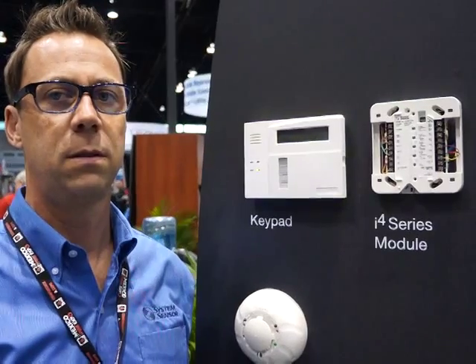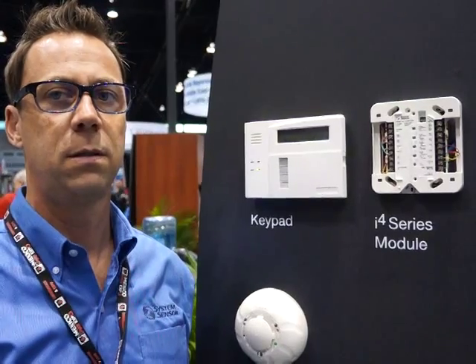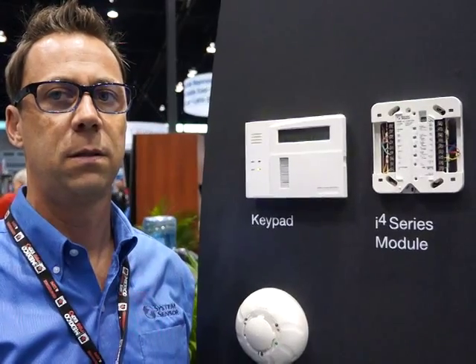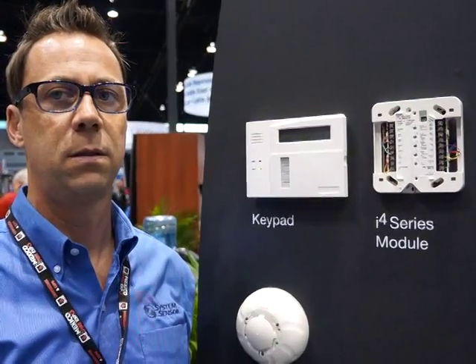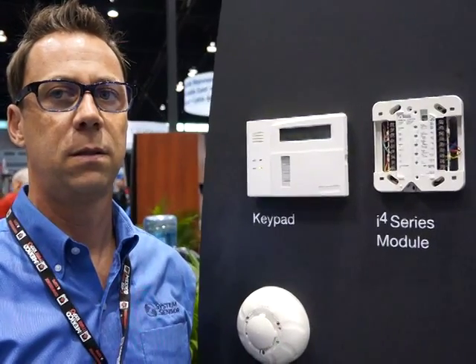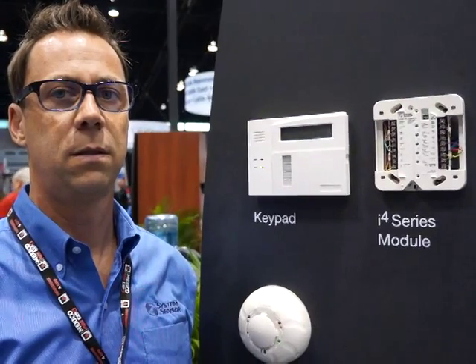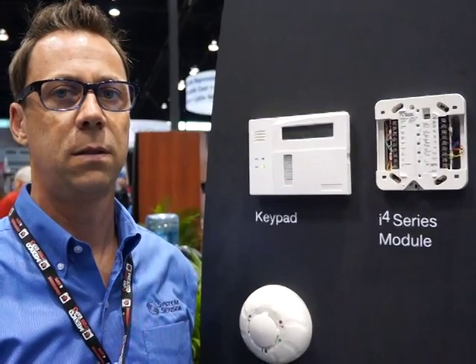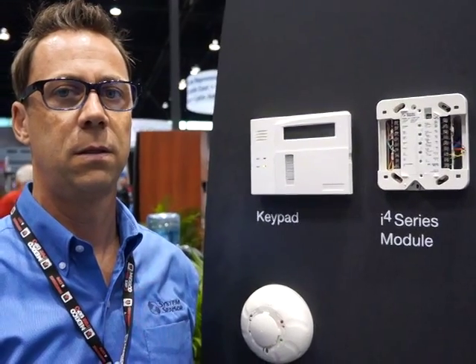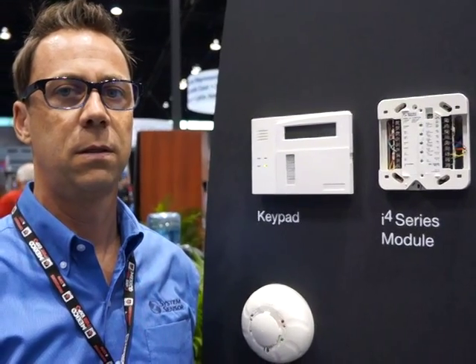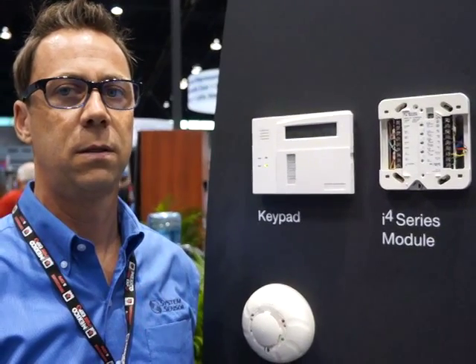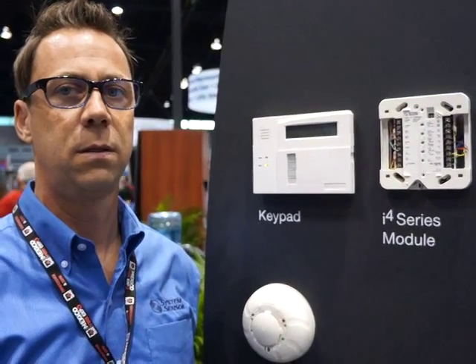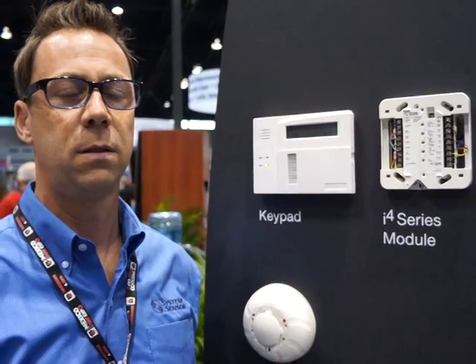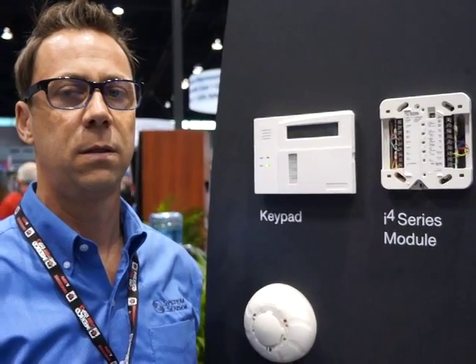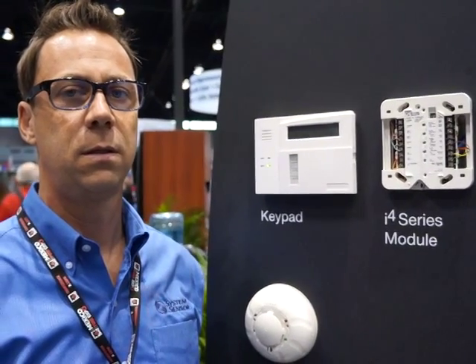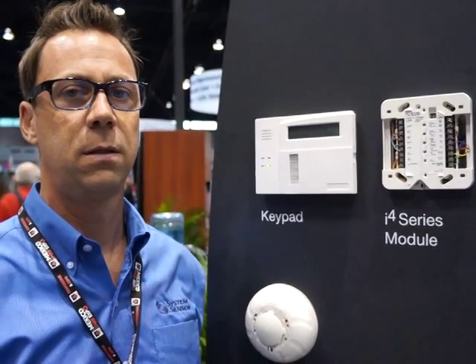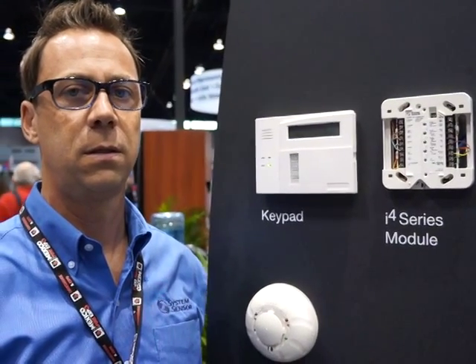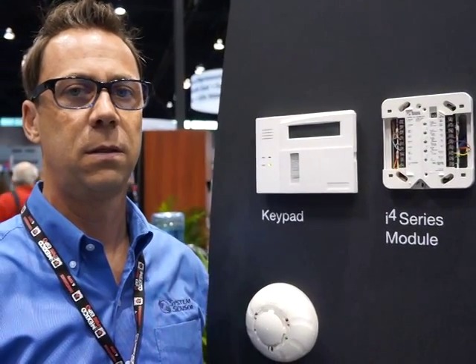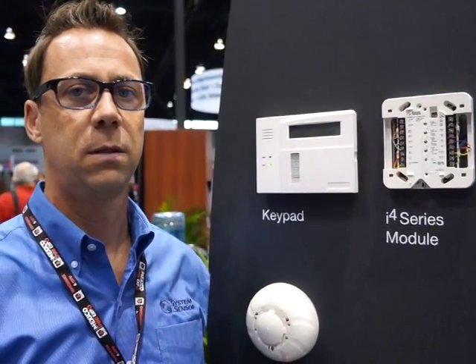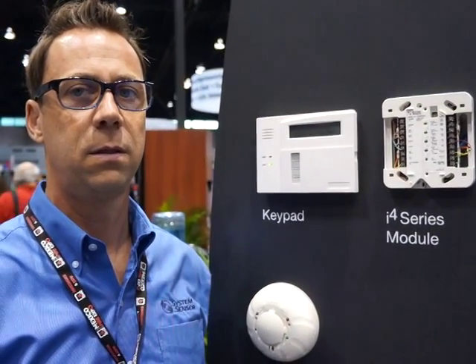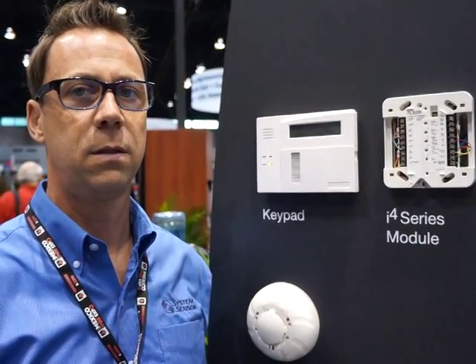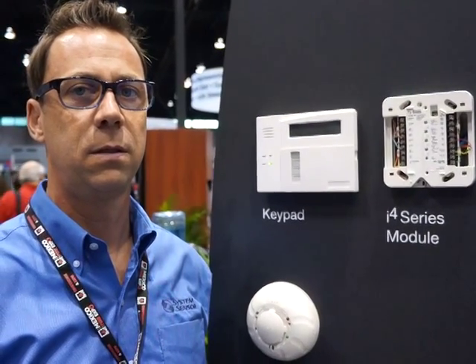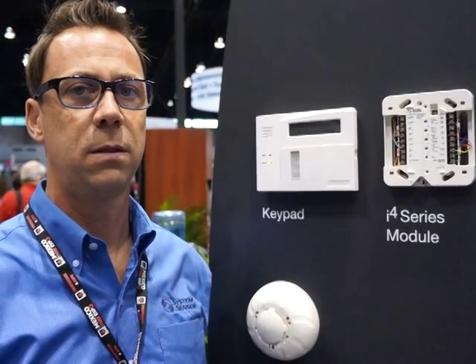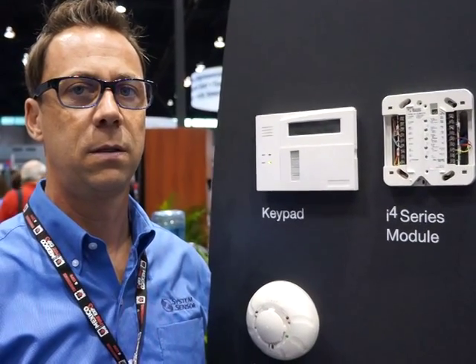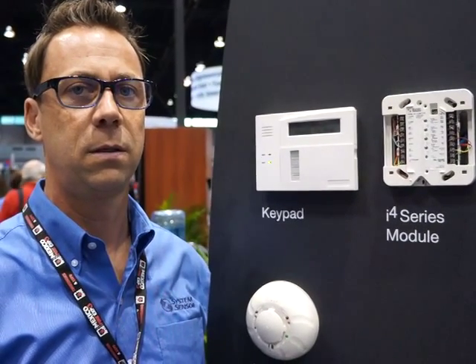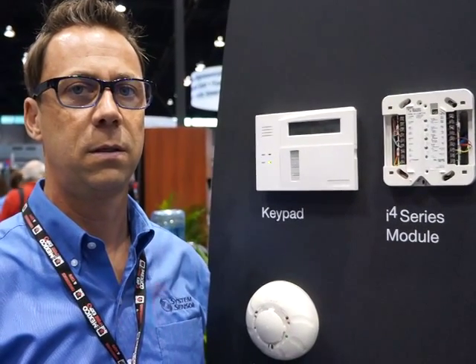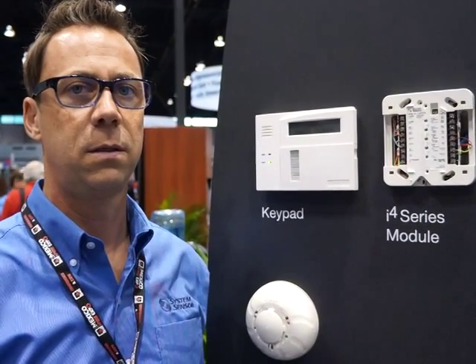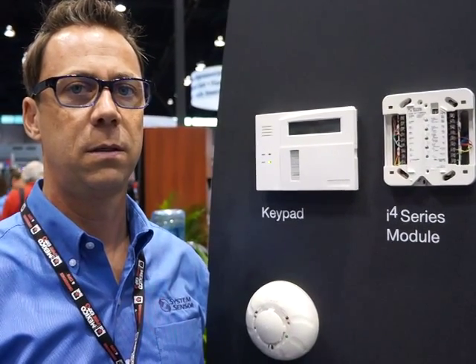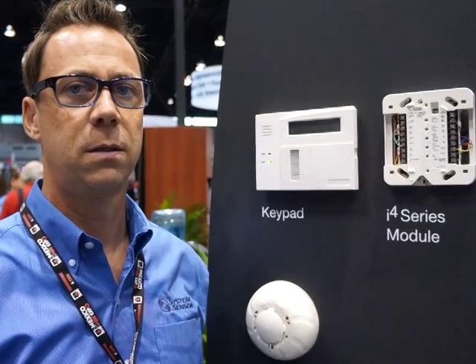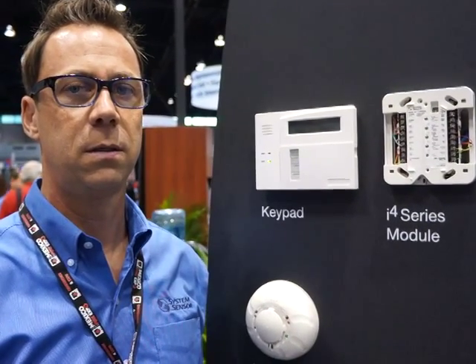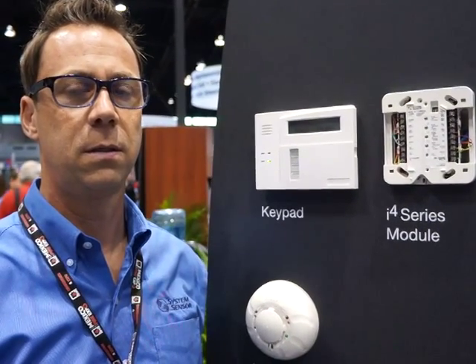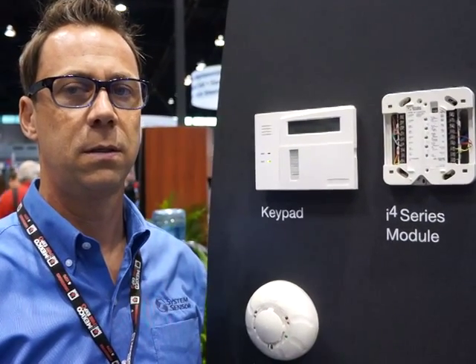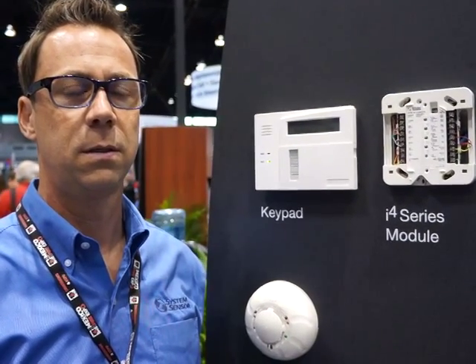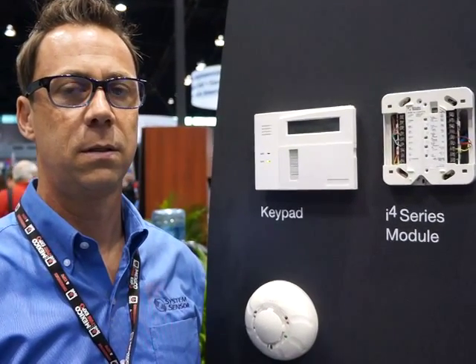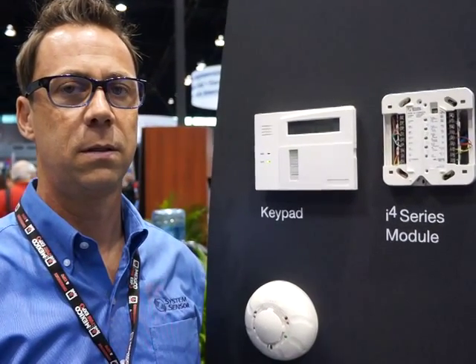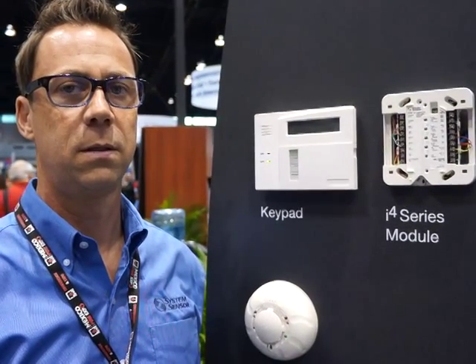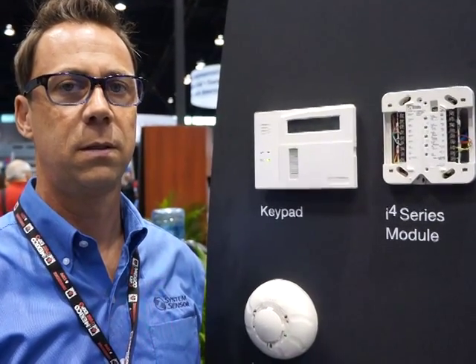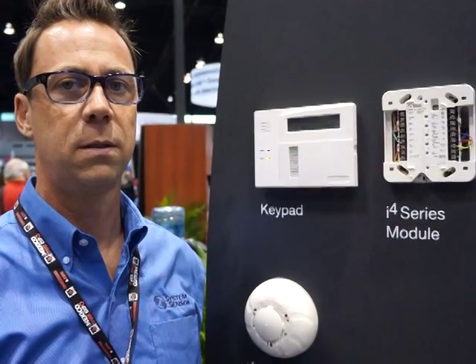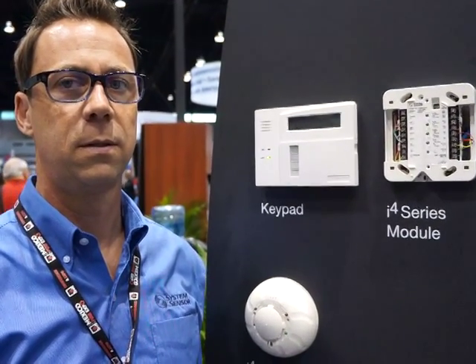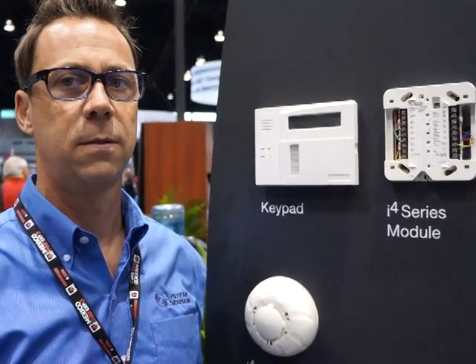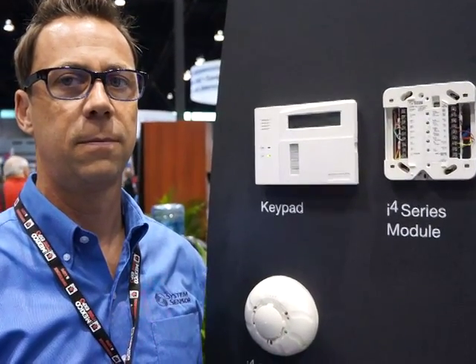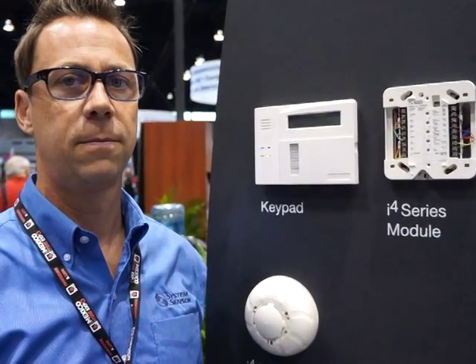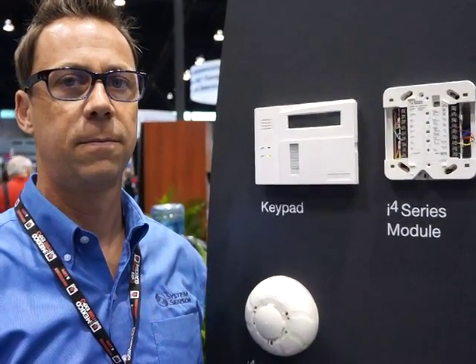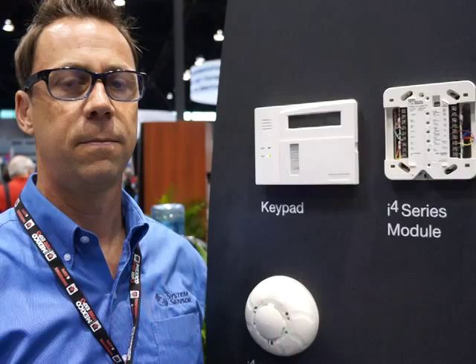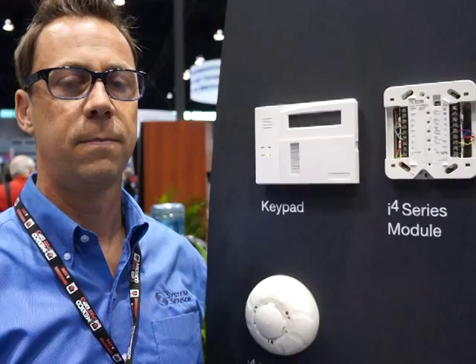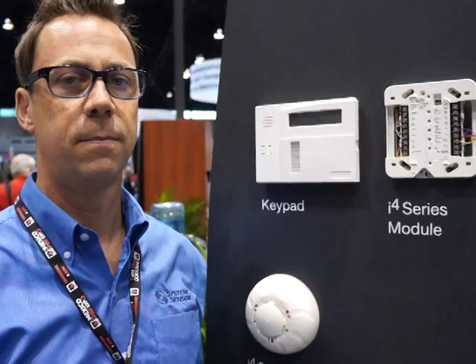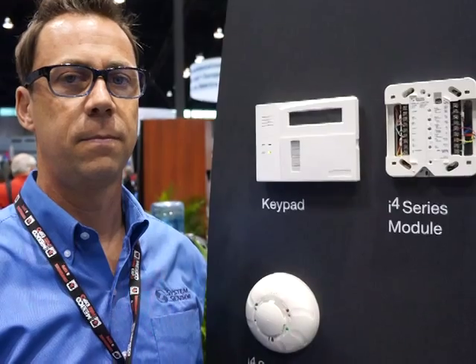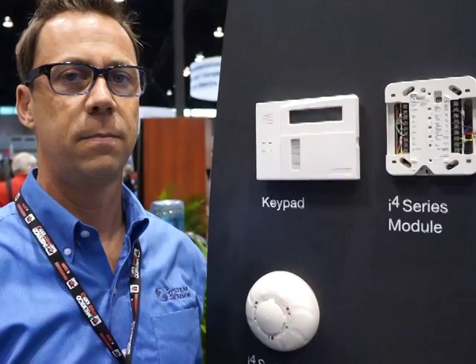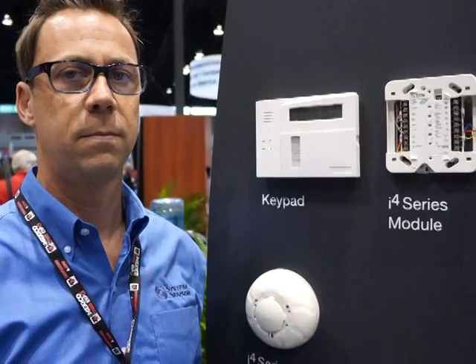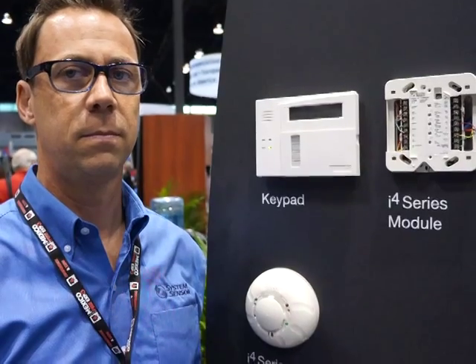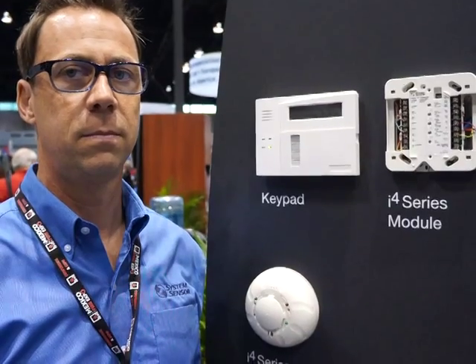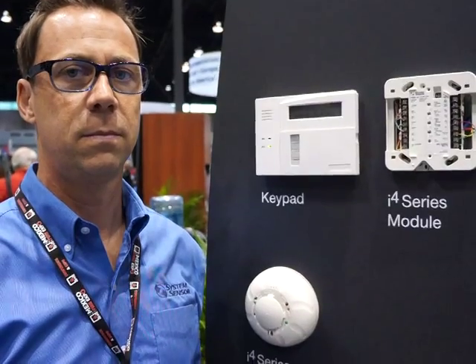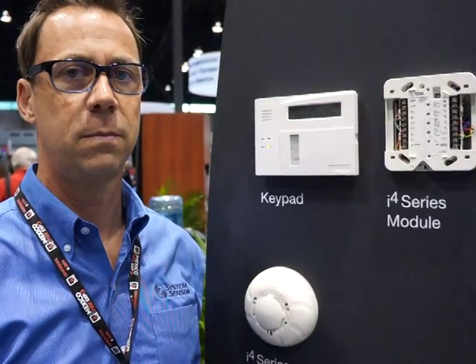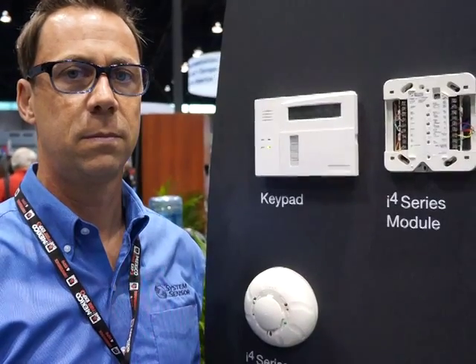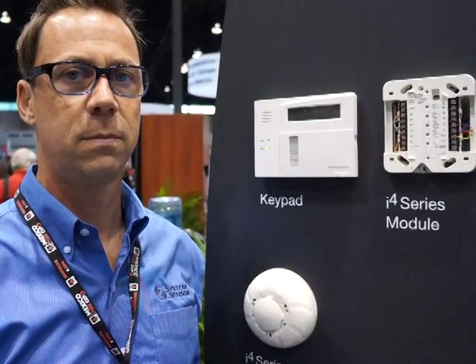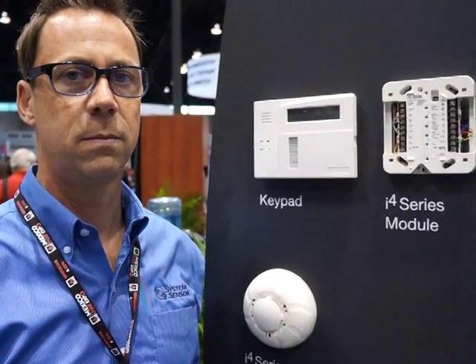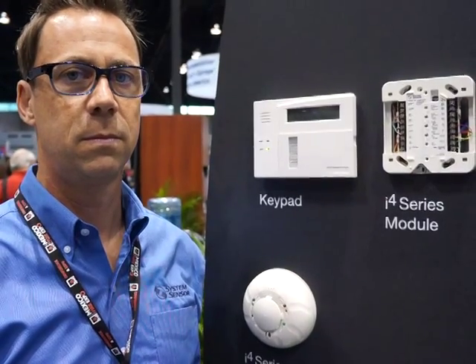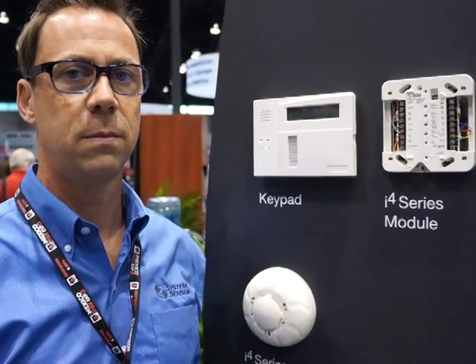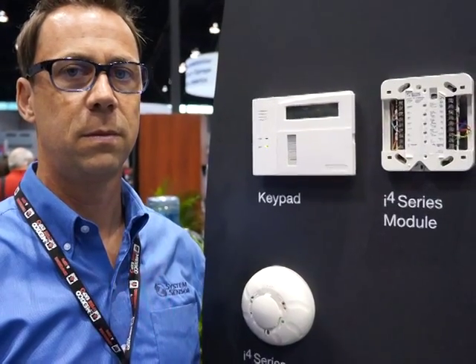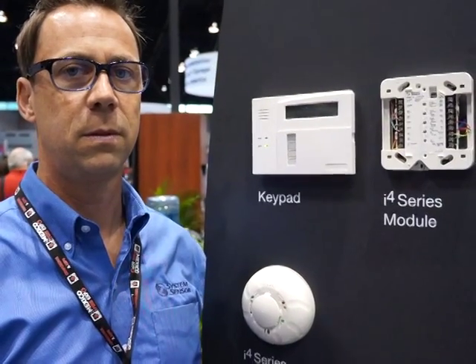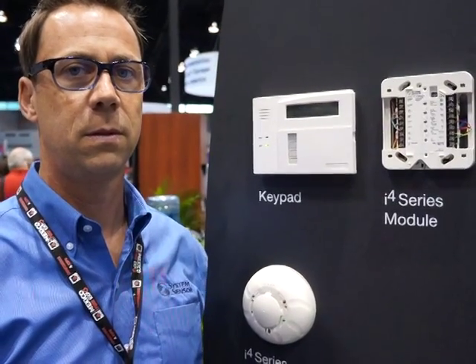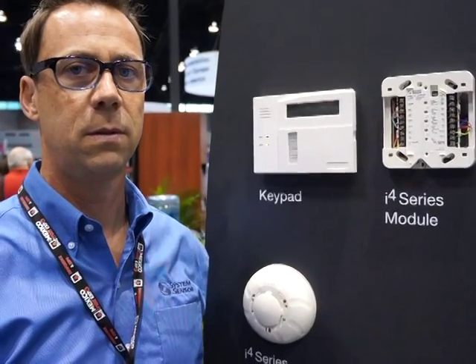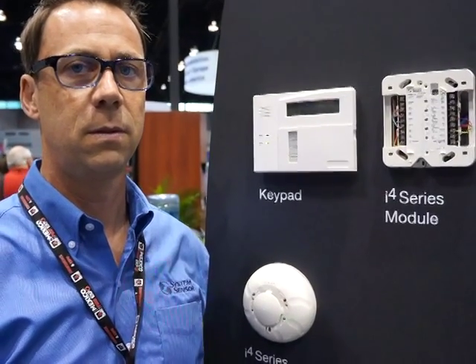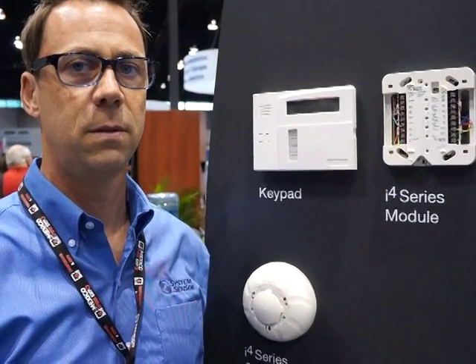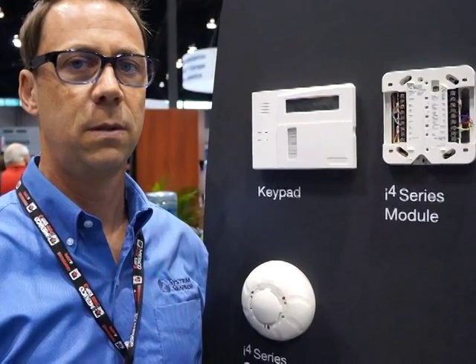We're with Doug Haferle, Product Manager with System Sensor. Doug, you've told us about the i4, now tell us about the module.